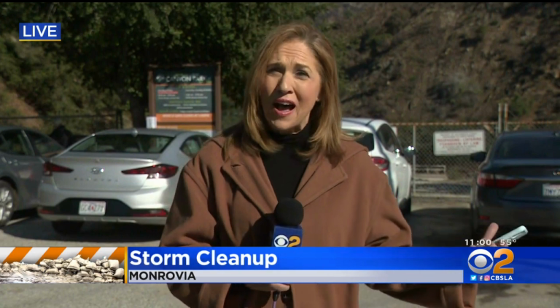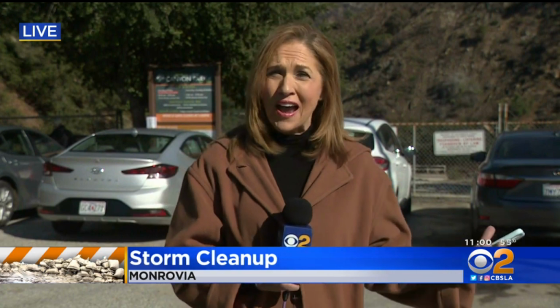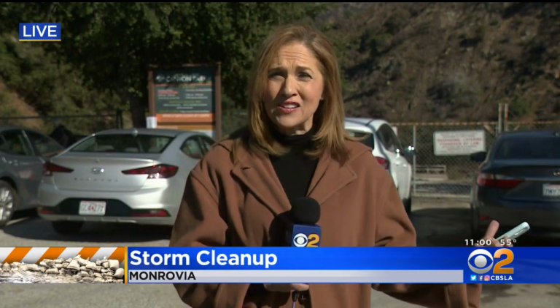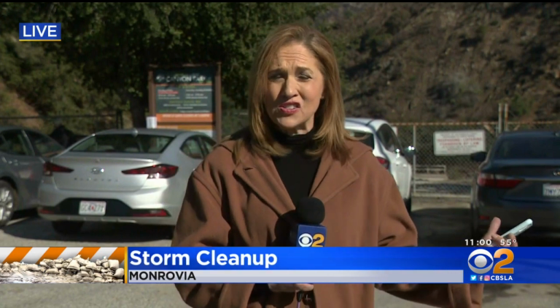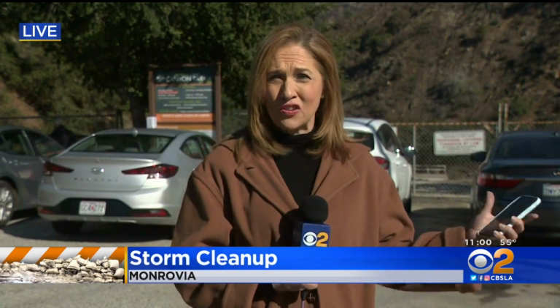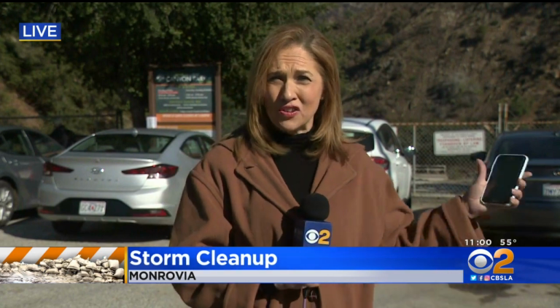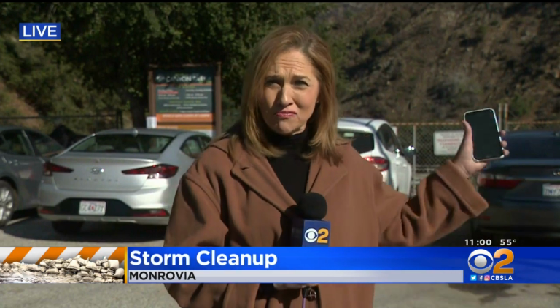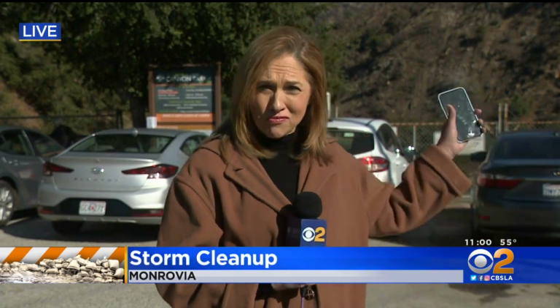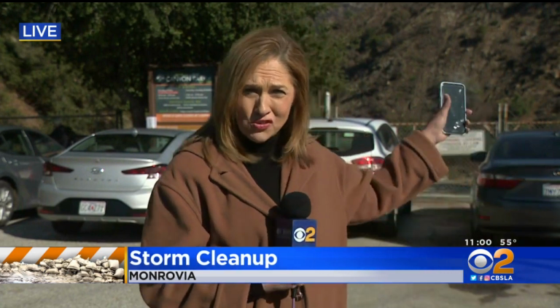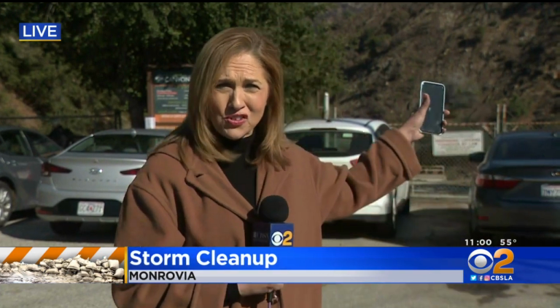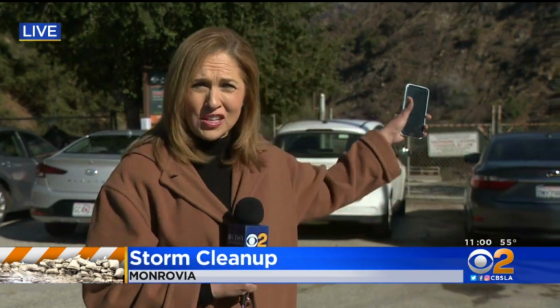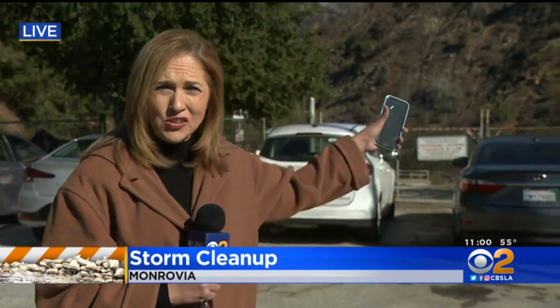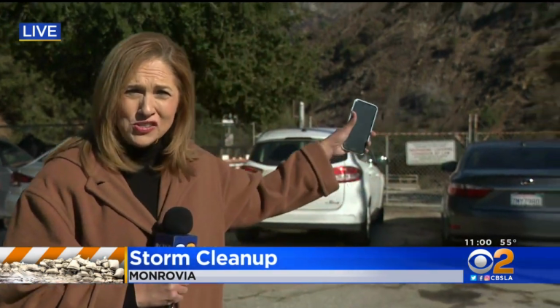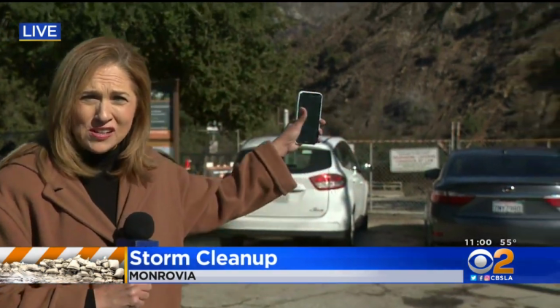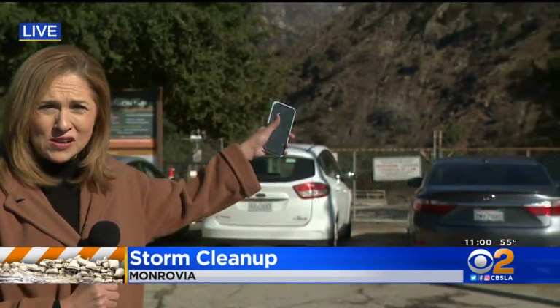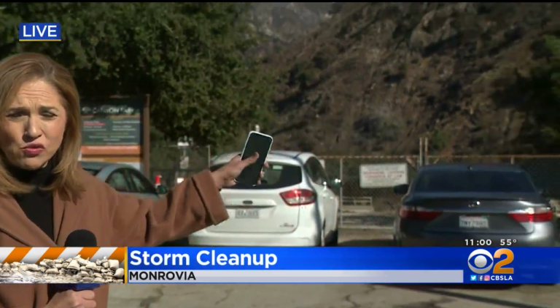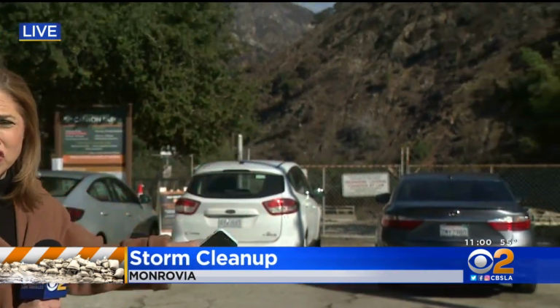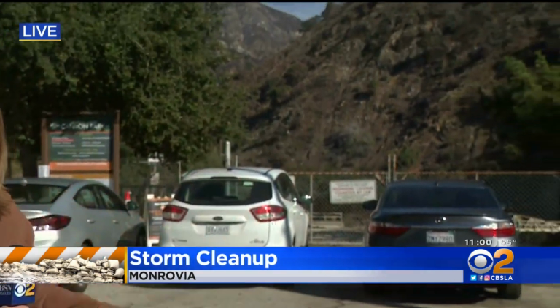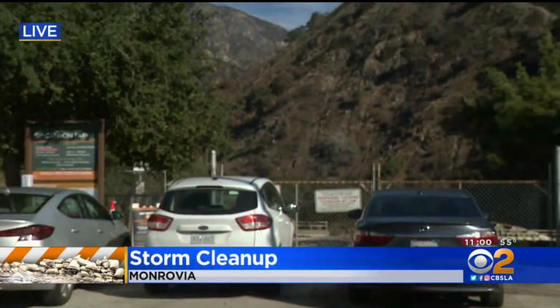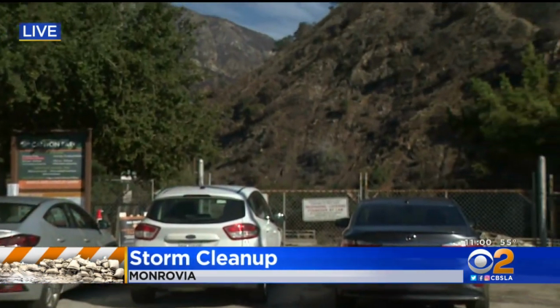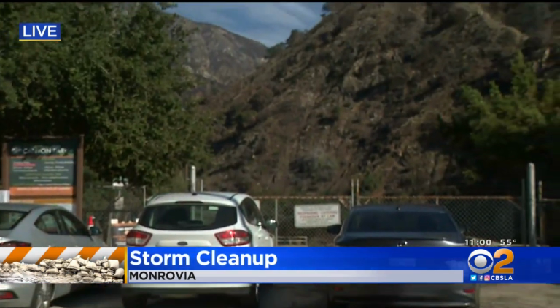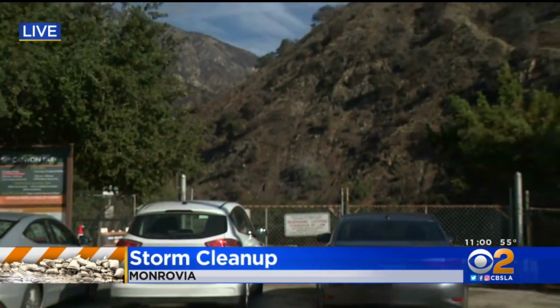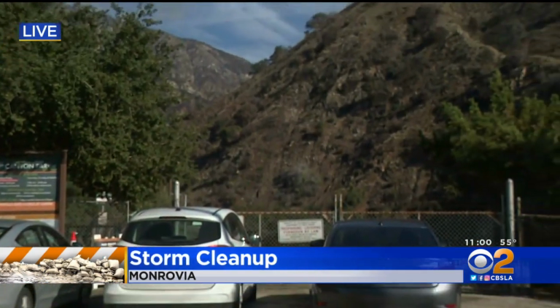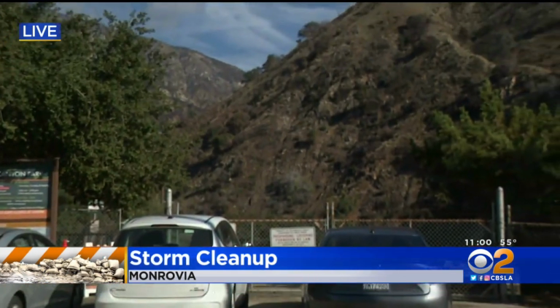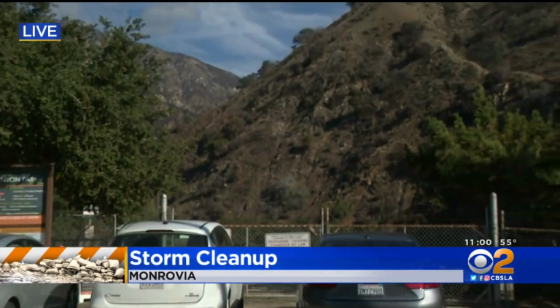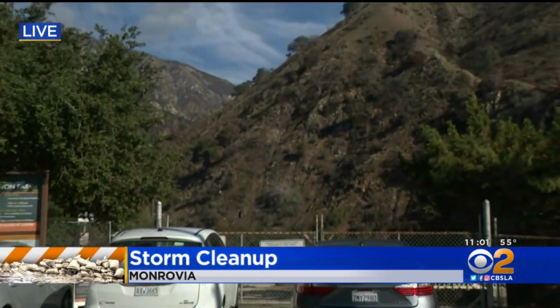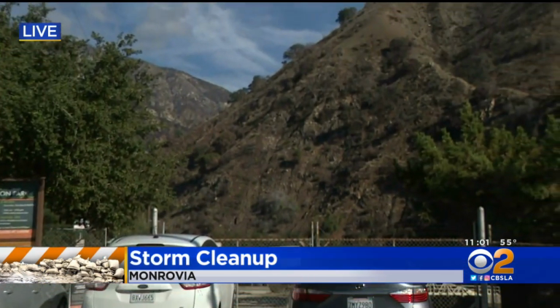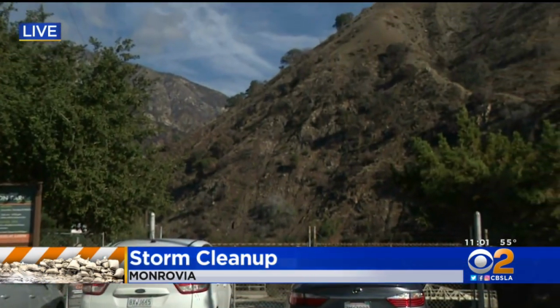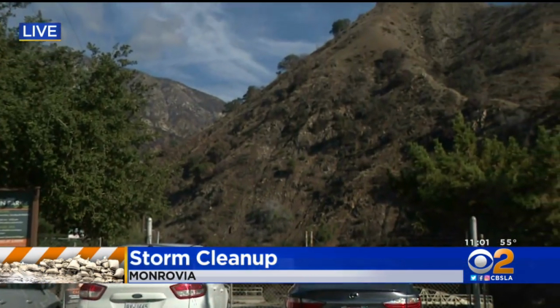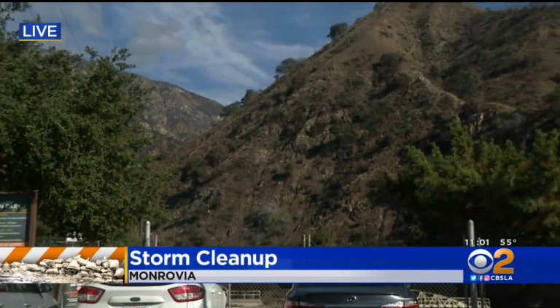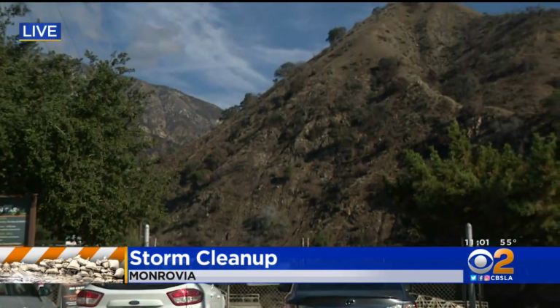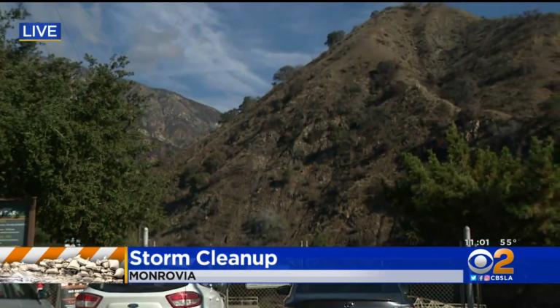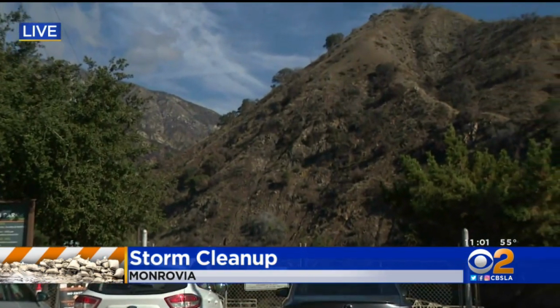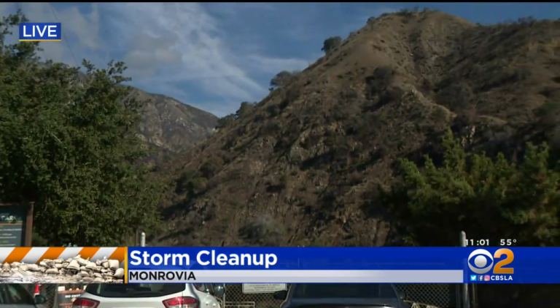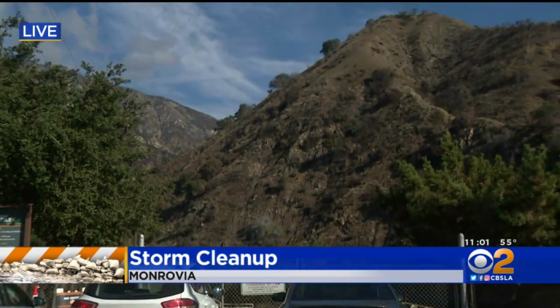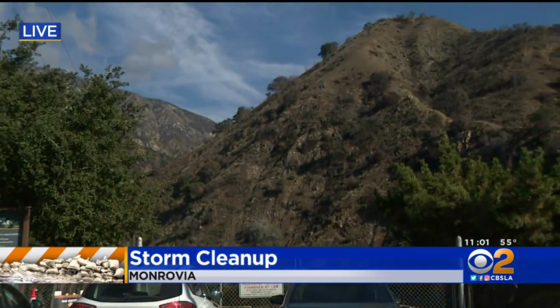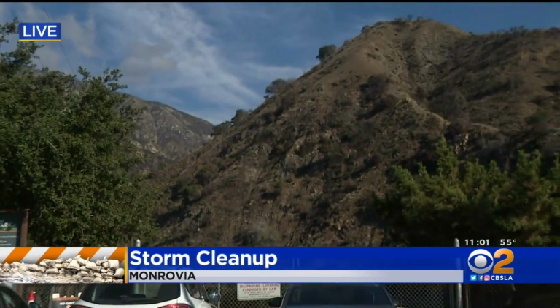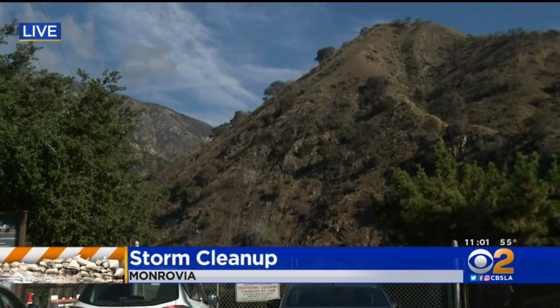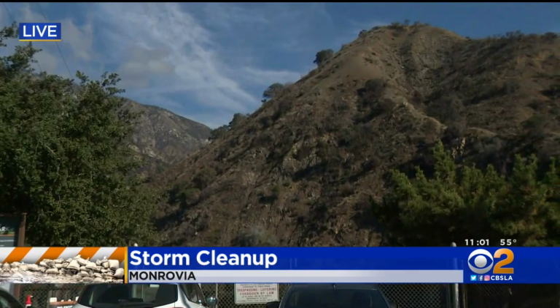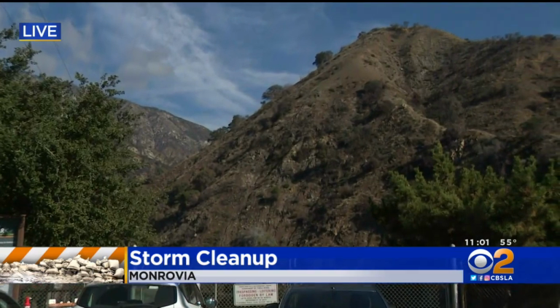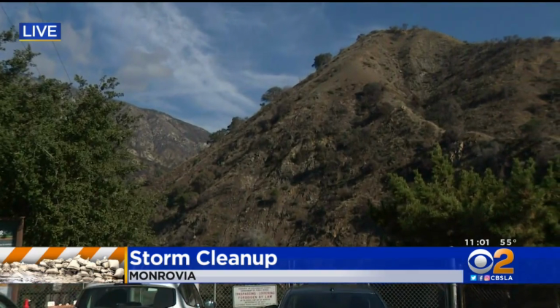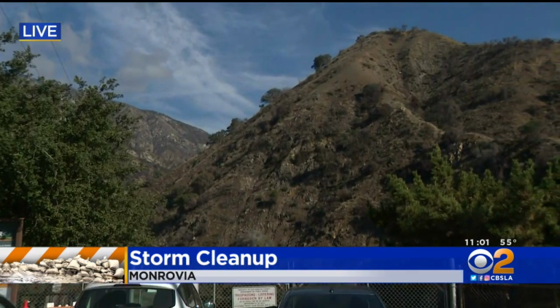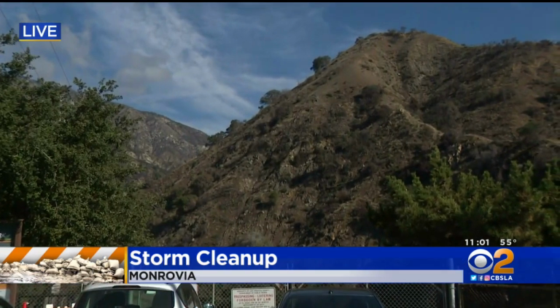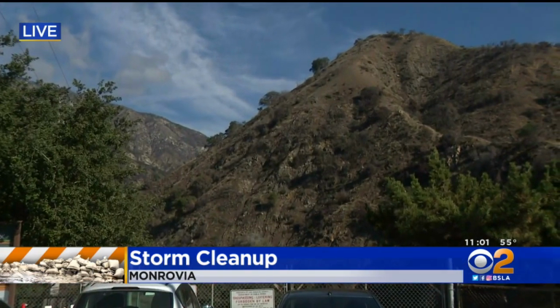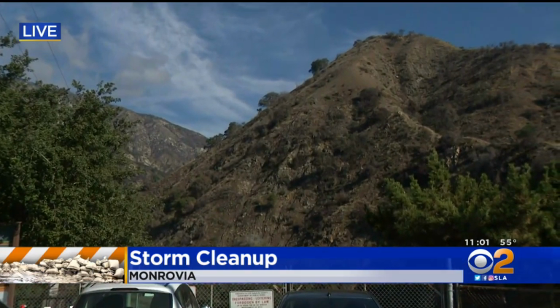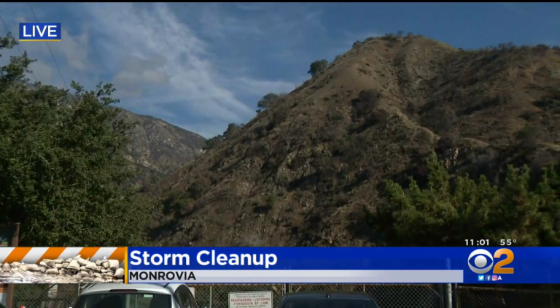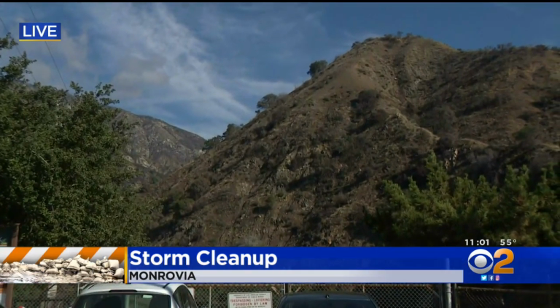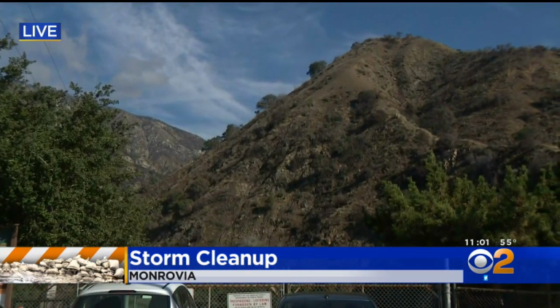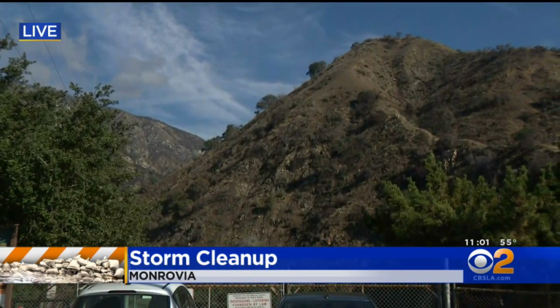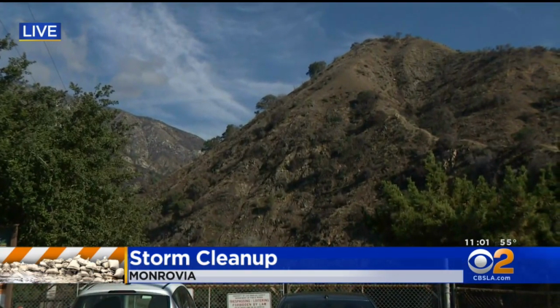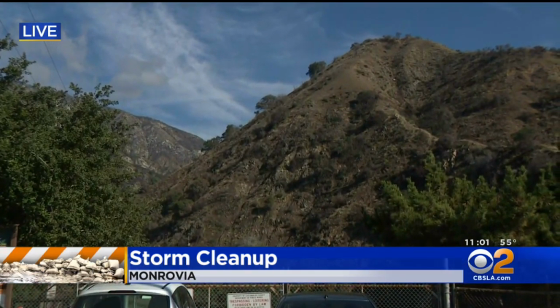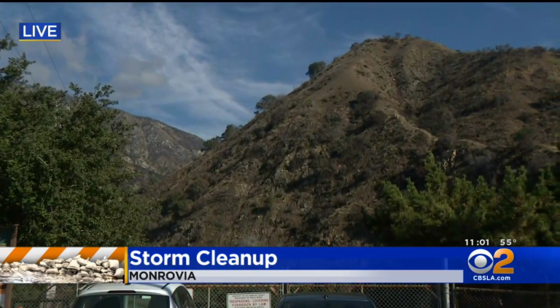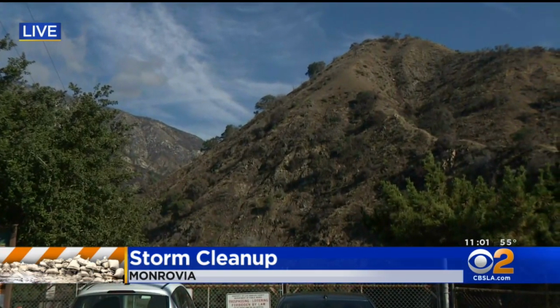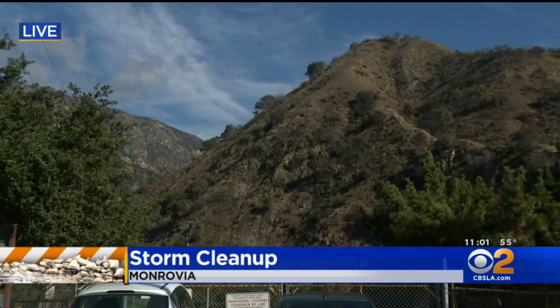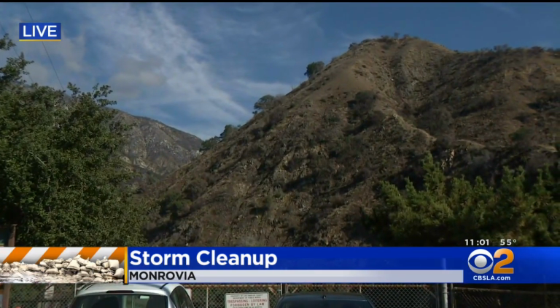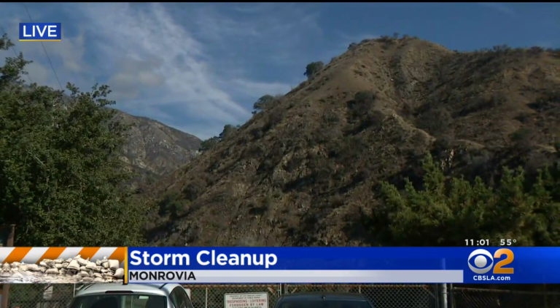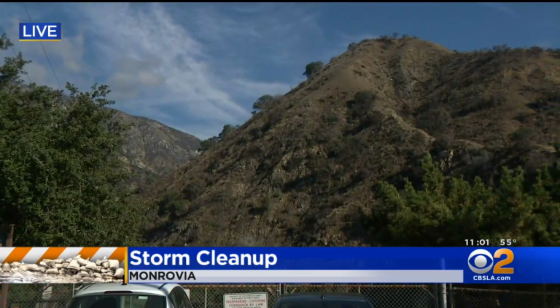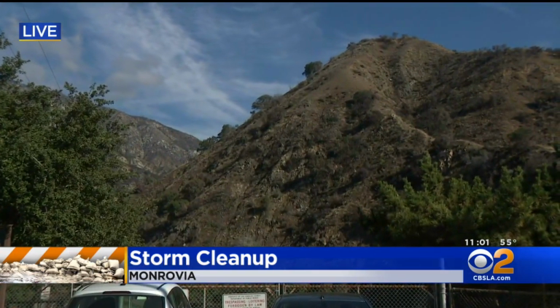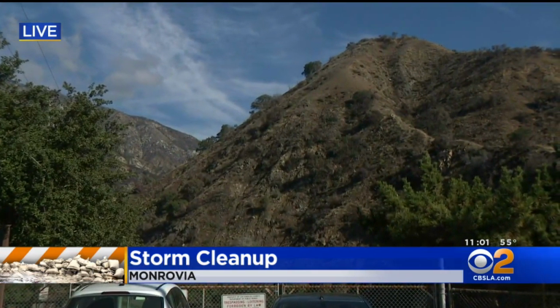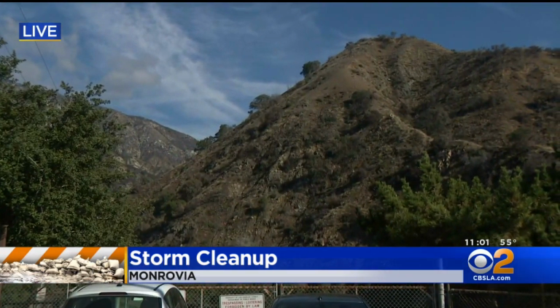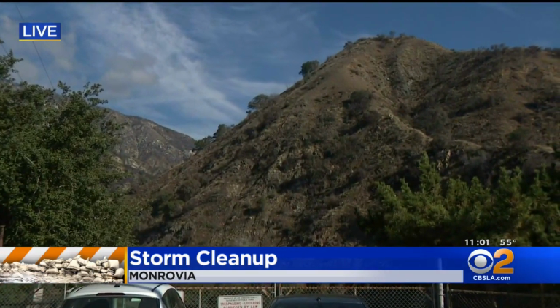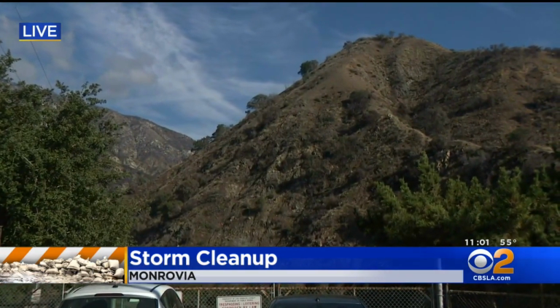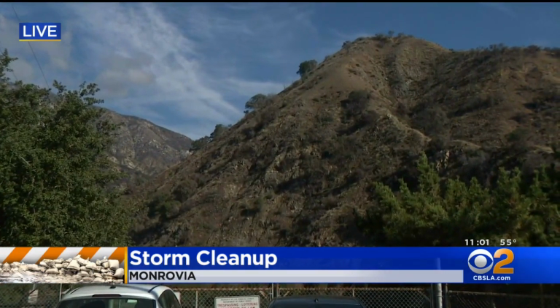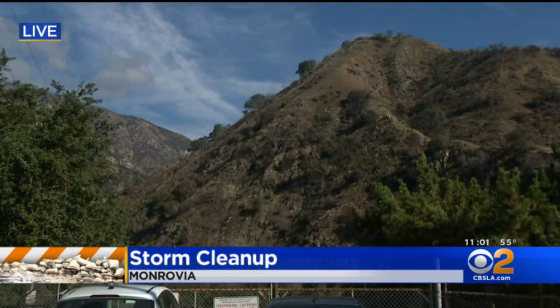Behind us, those are the hillsides that were charred during the recent Bobcat fire, and there is a lot of damage that's being cleaned up.